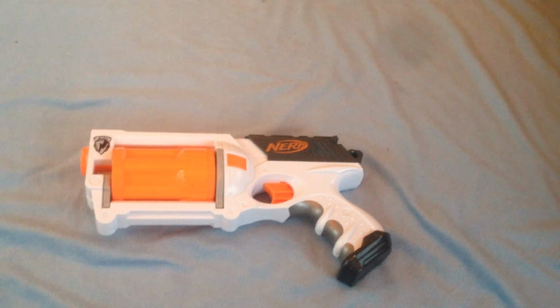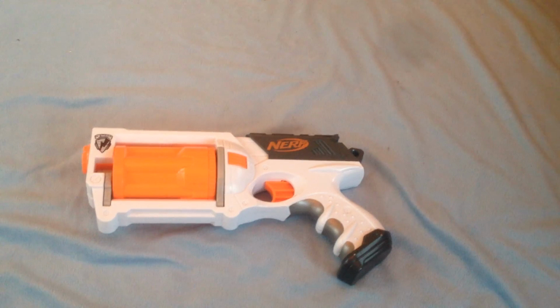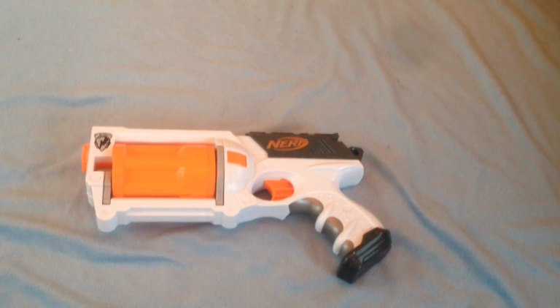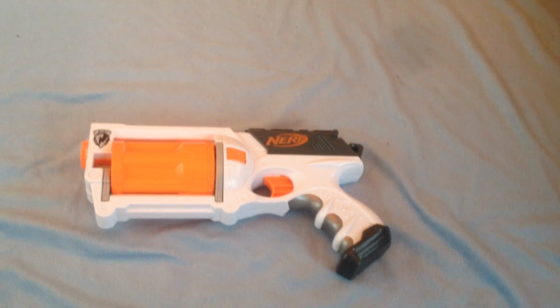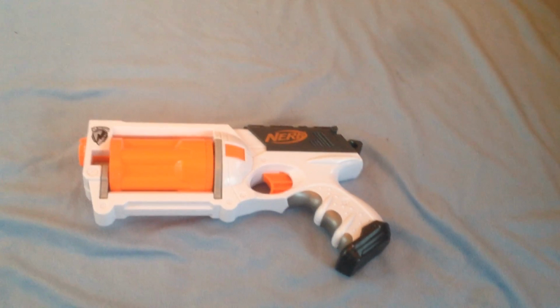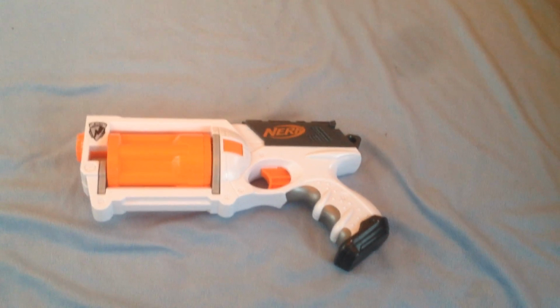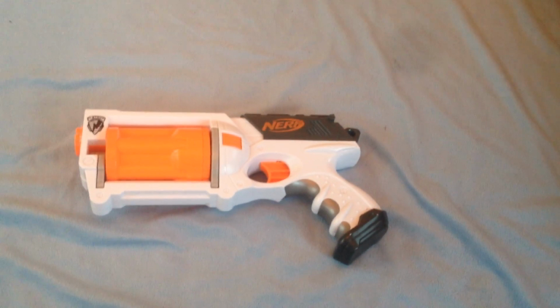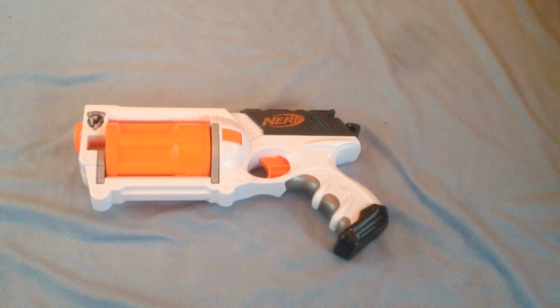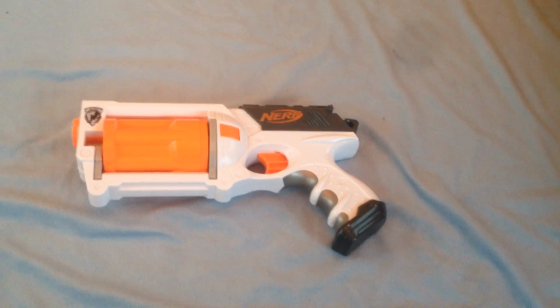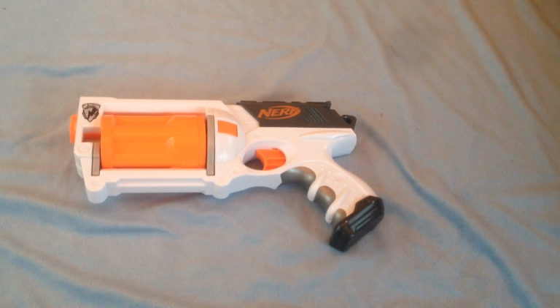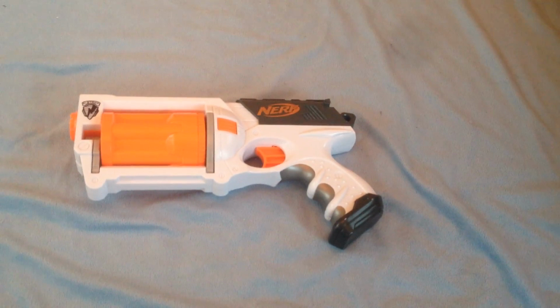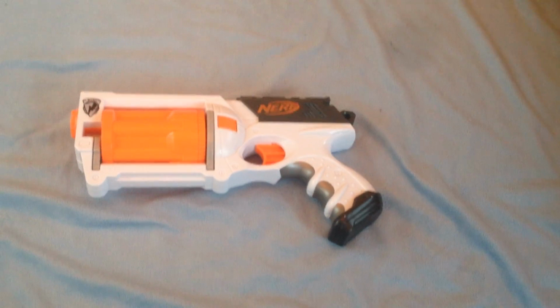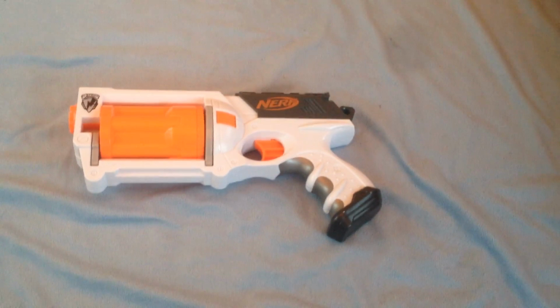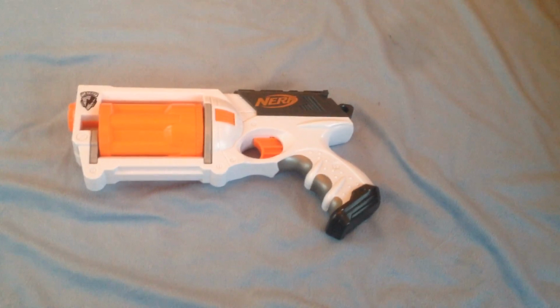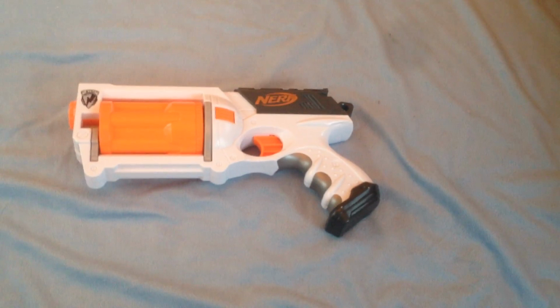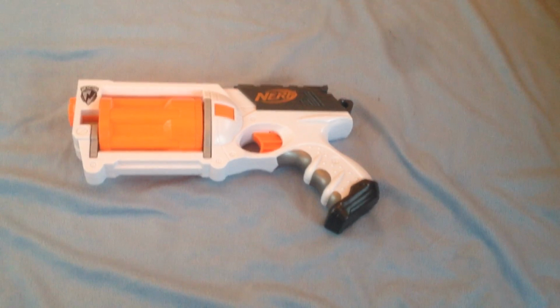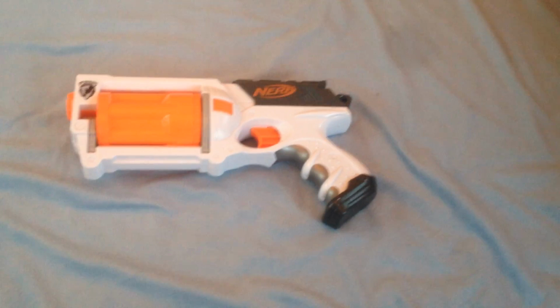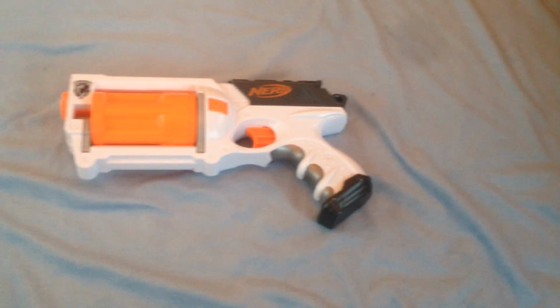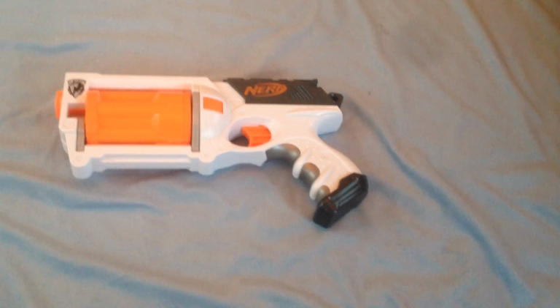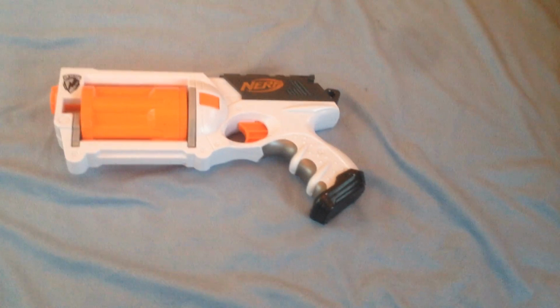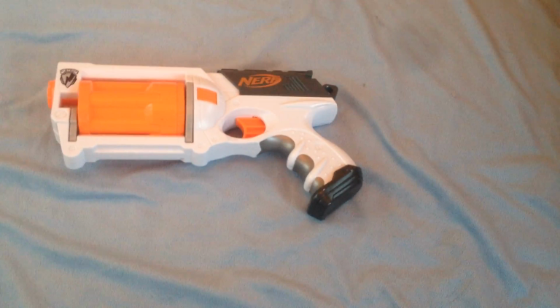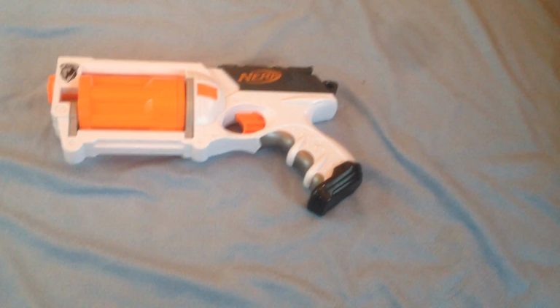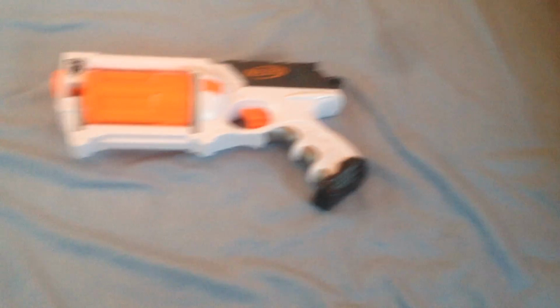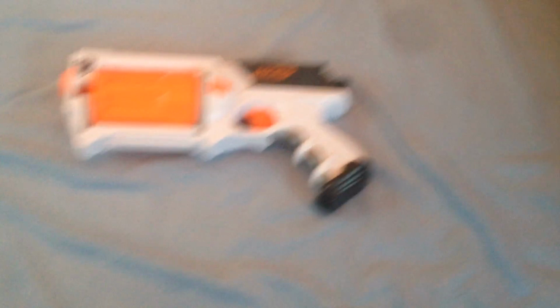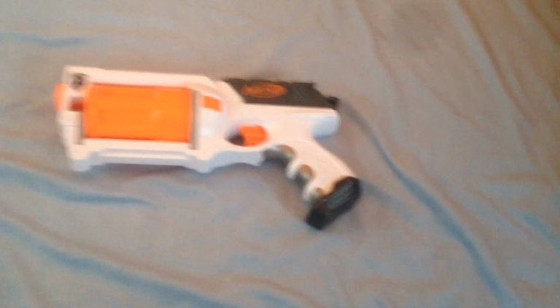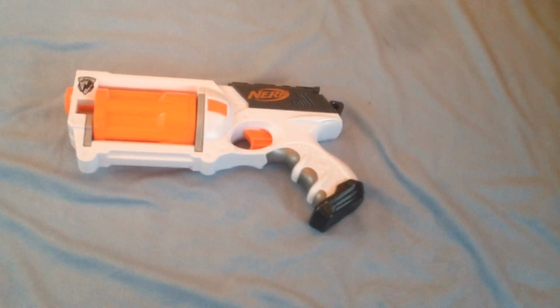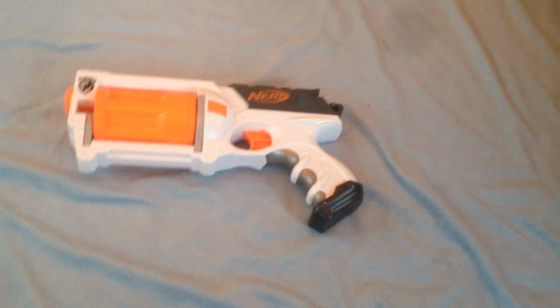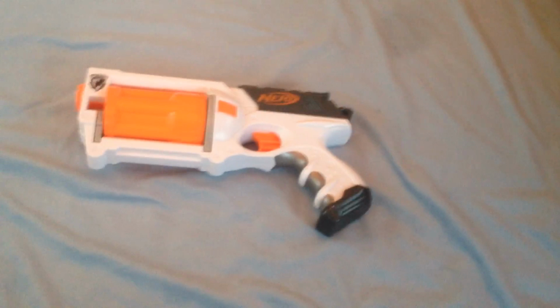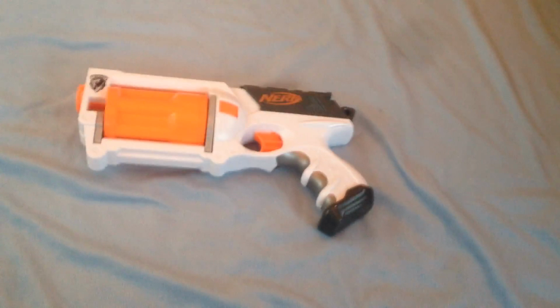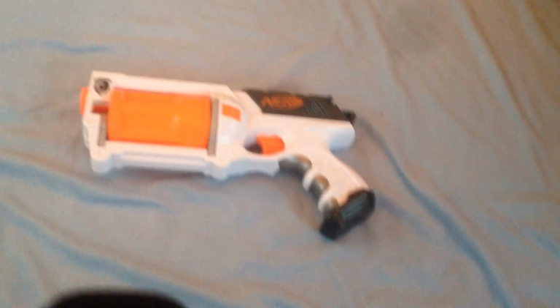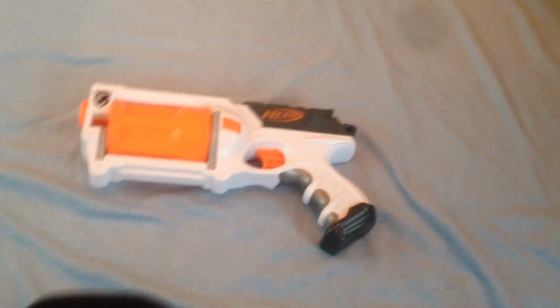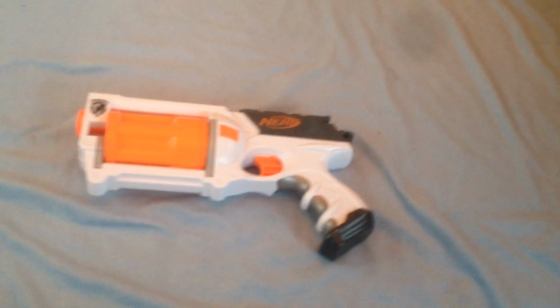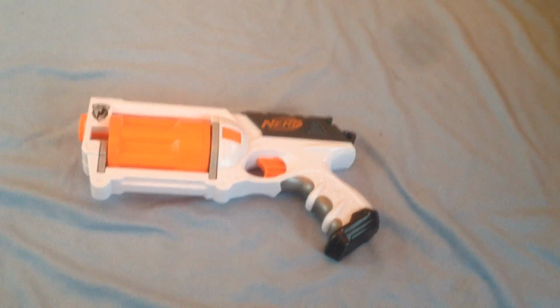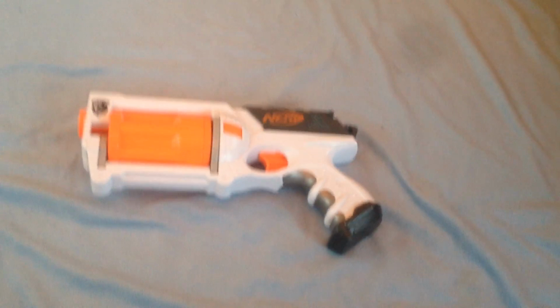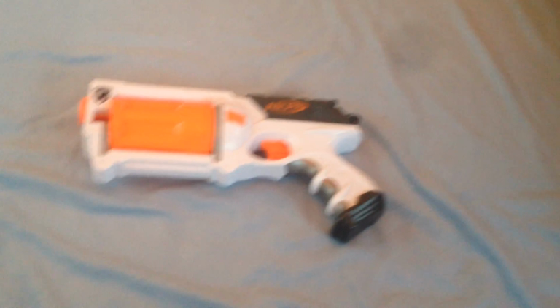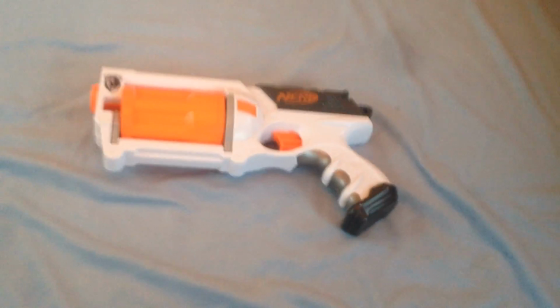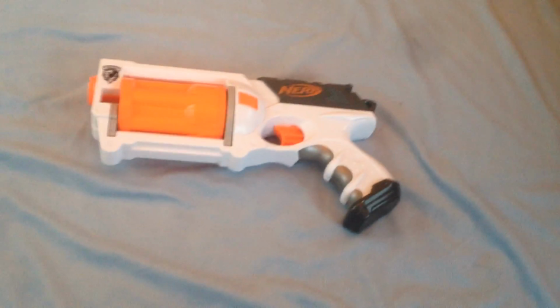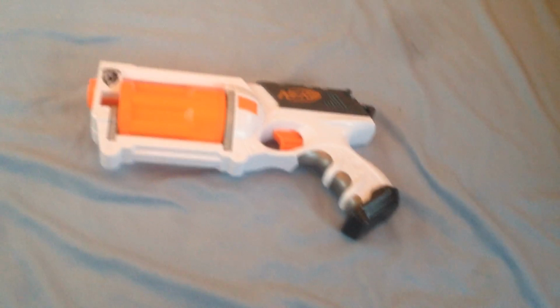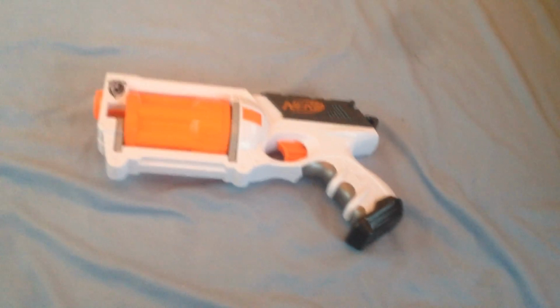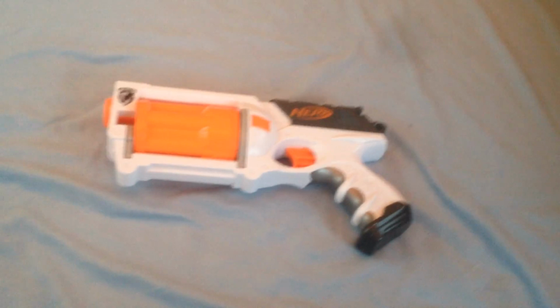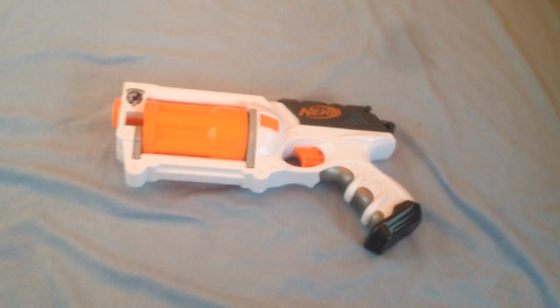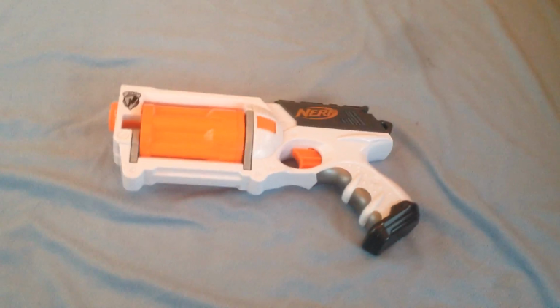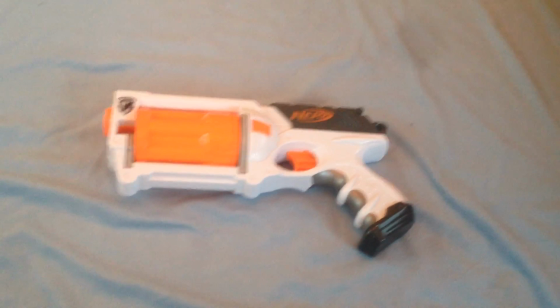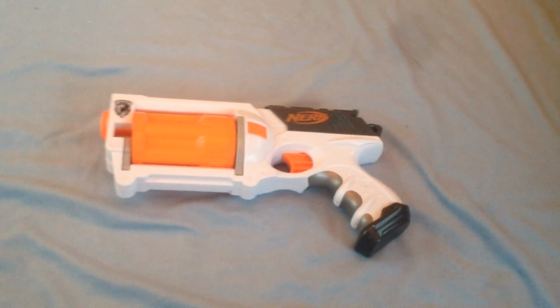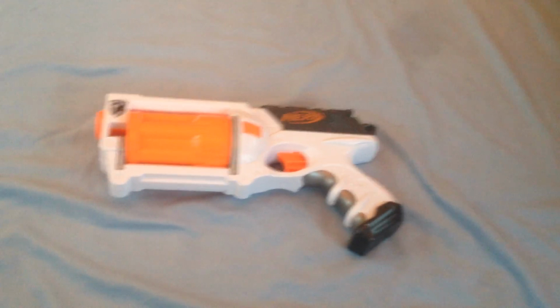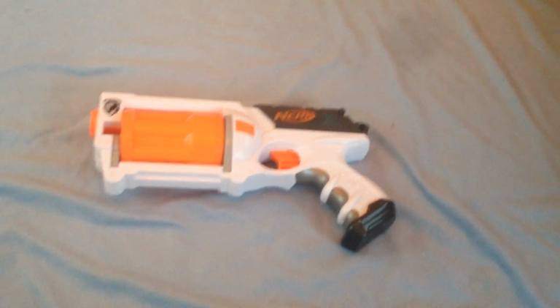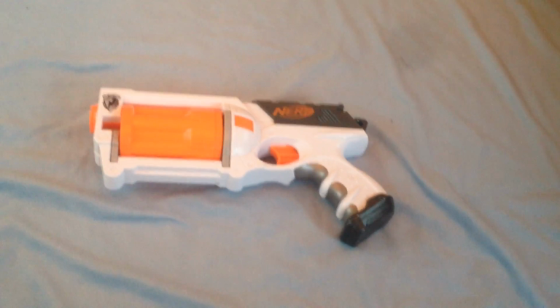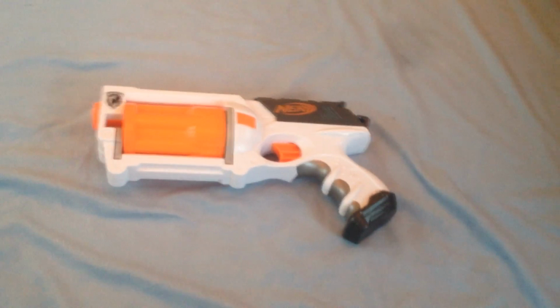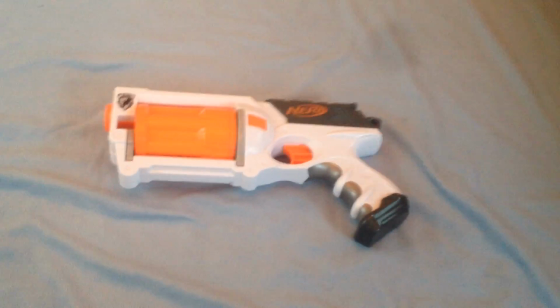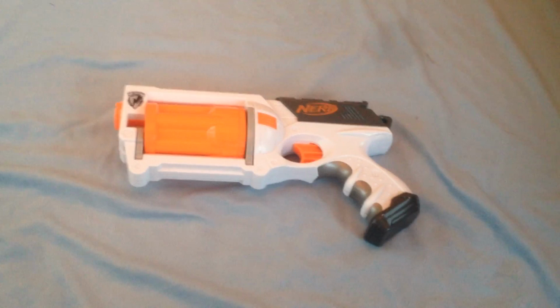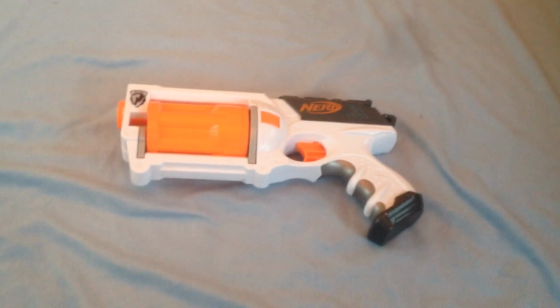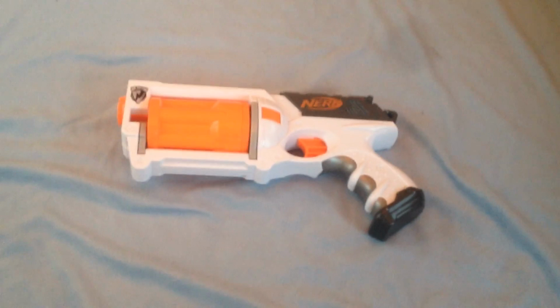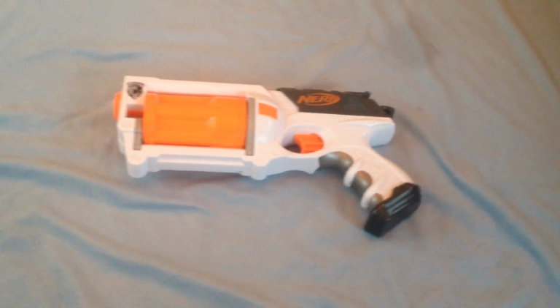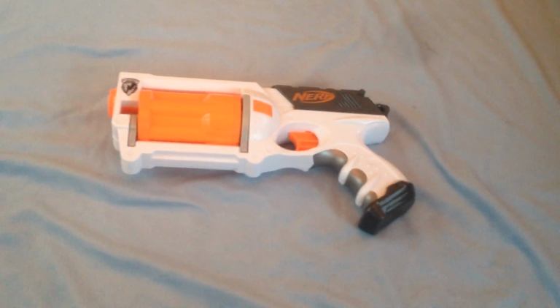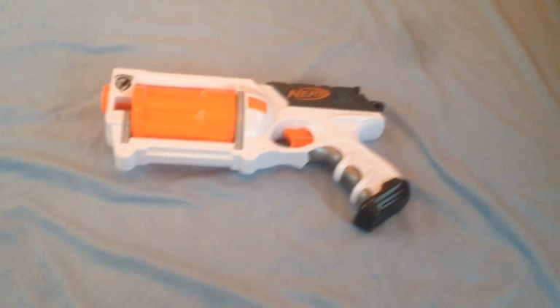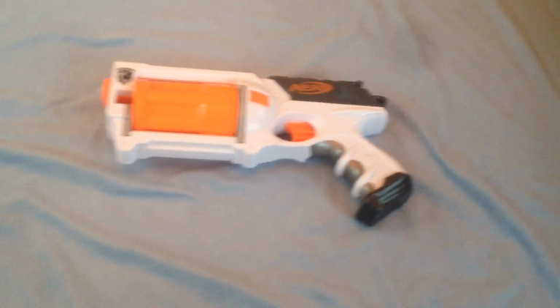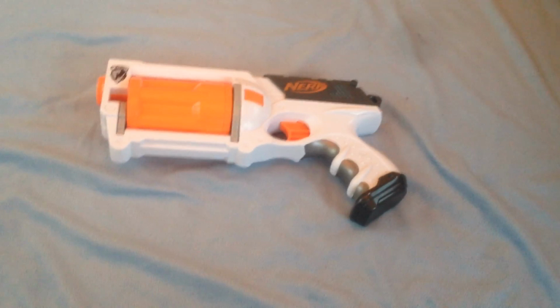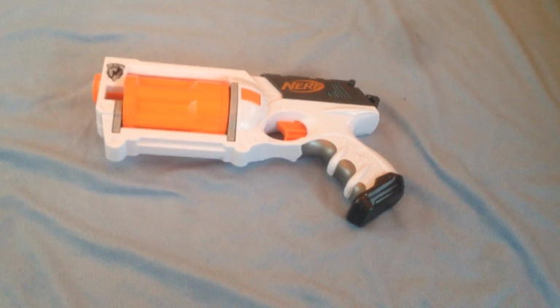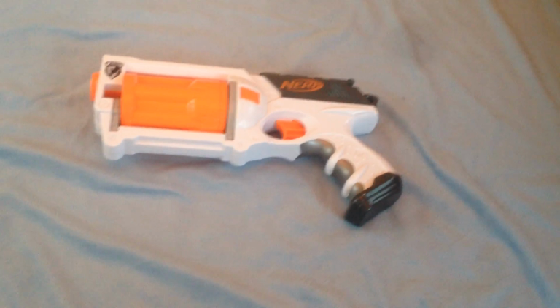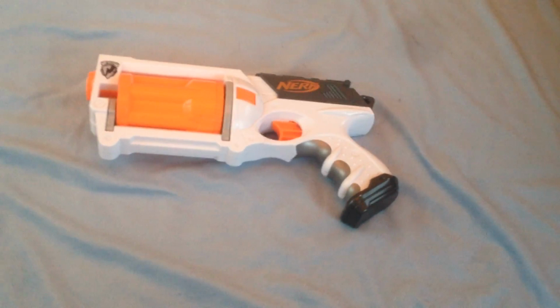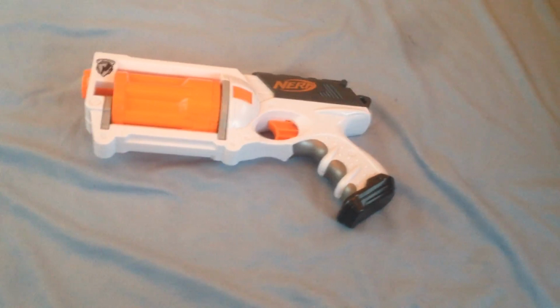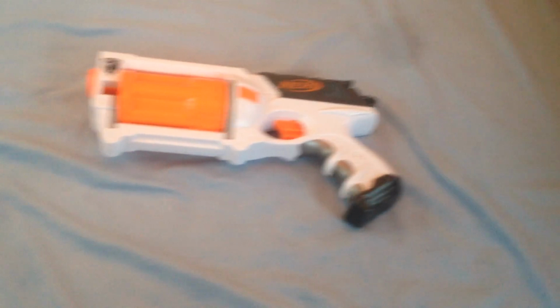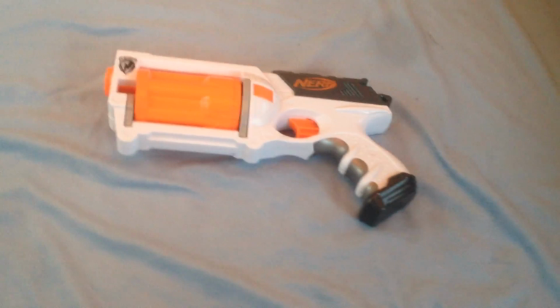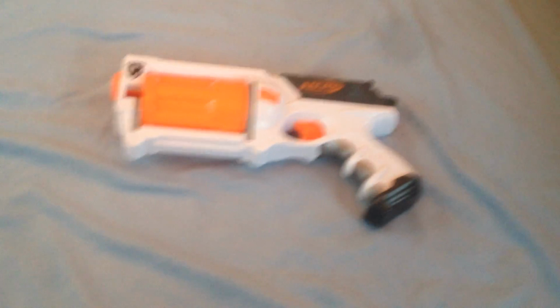Hello YouTube, this is TheNerf.com. I have a review of the Nerf N-Strike Maverick XD Edition.